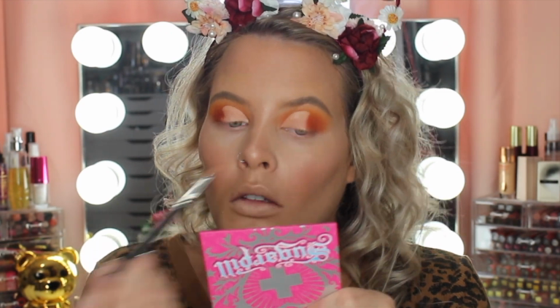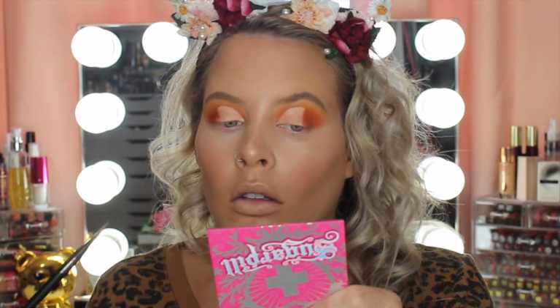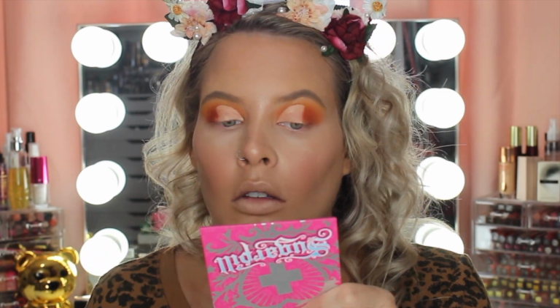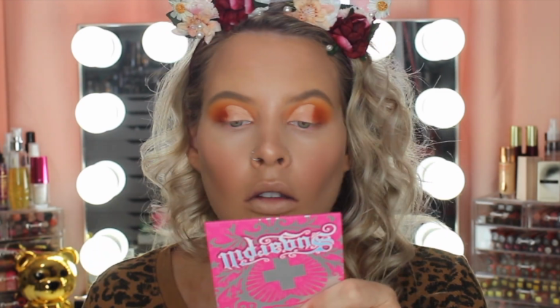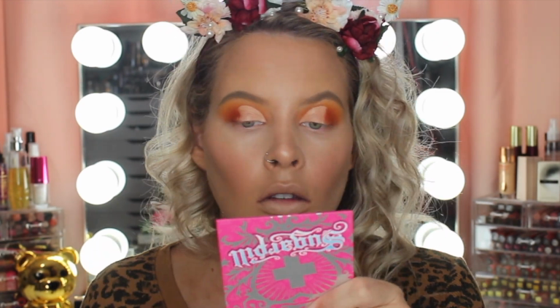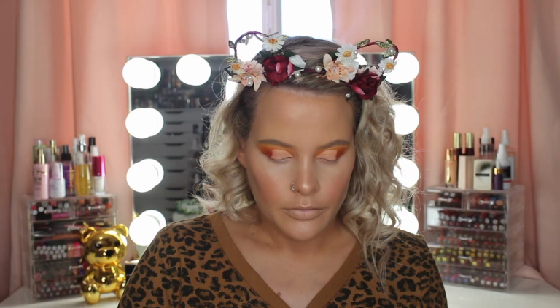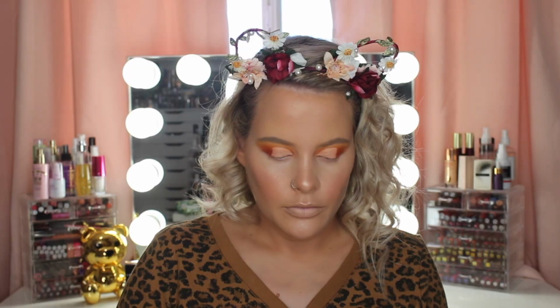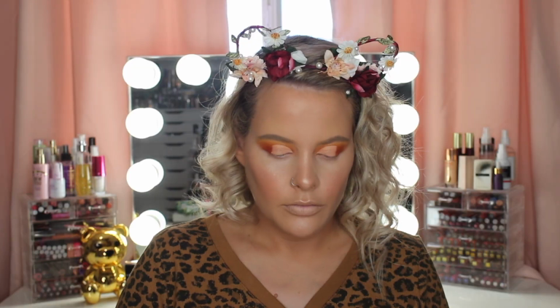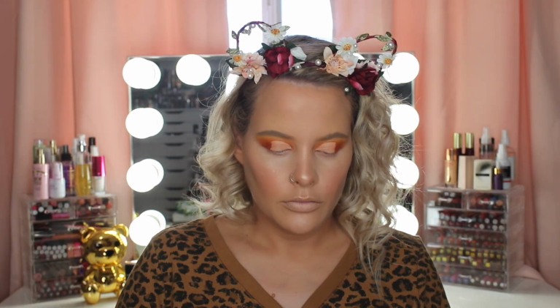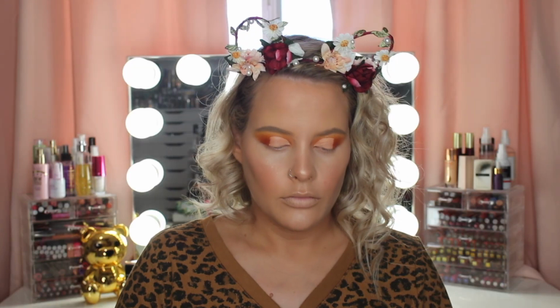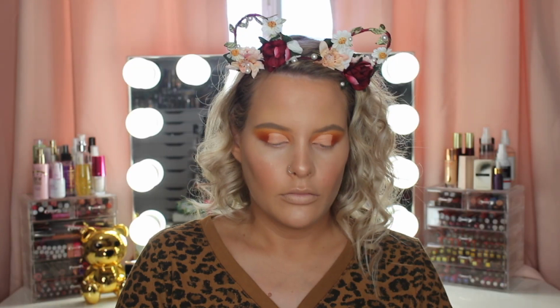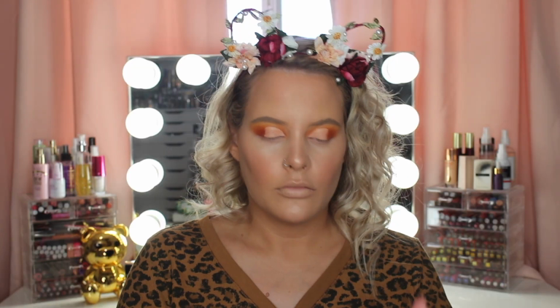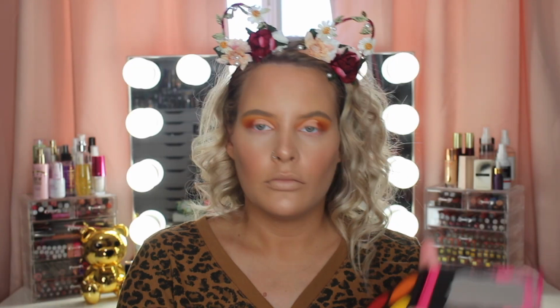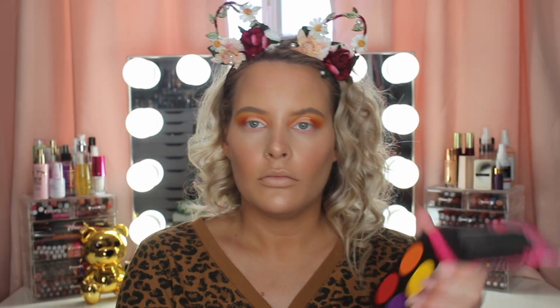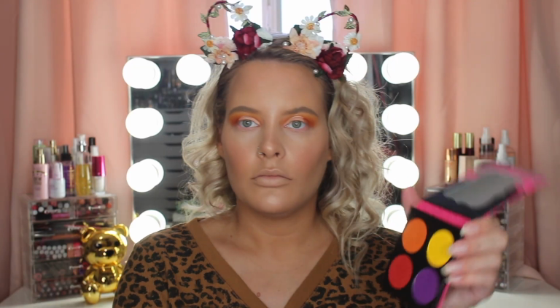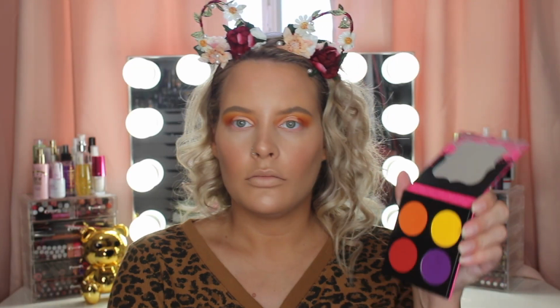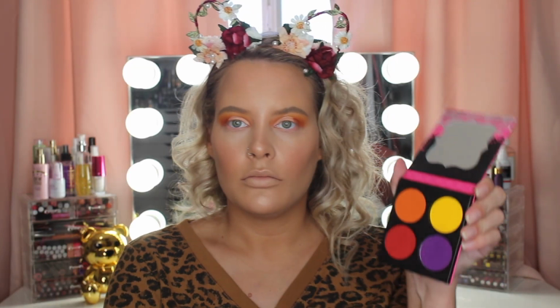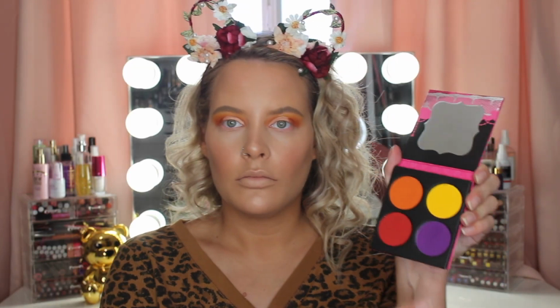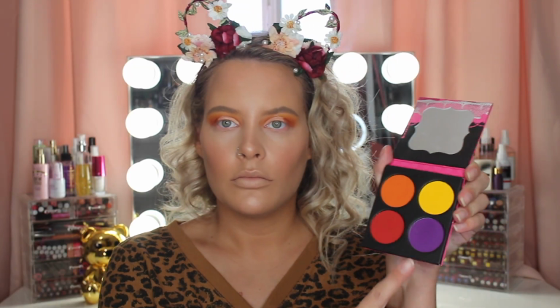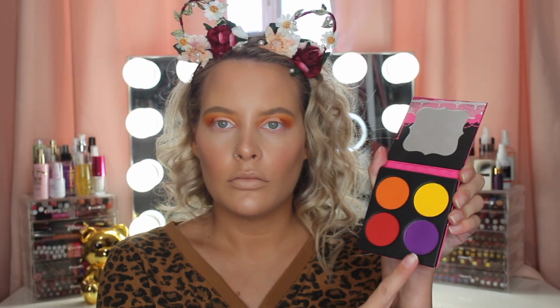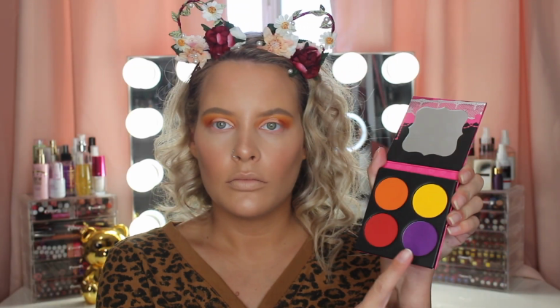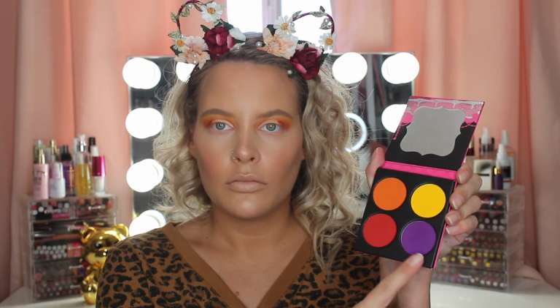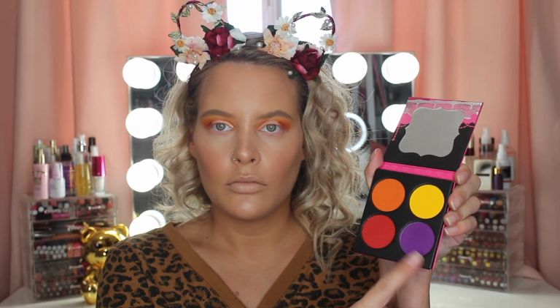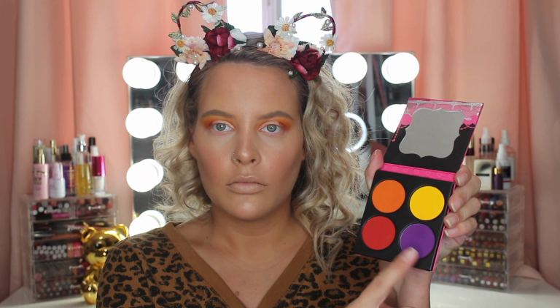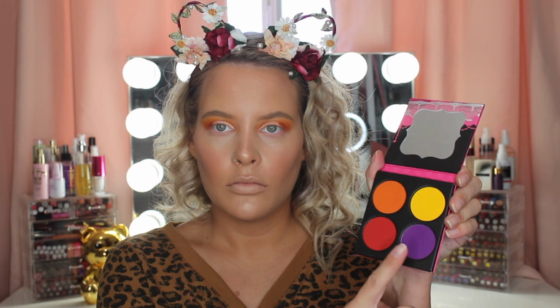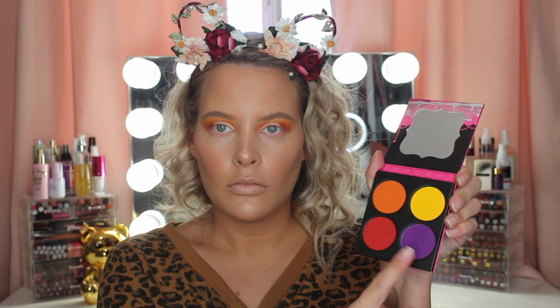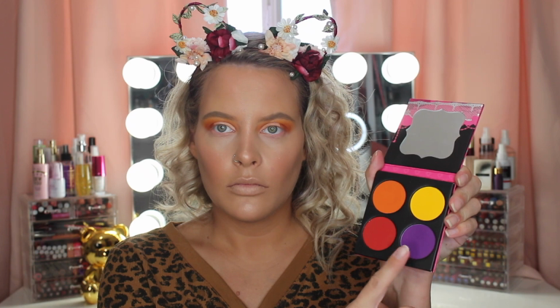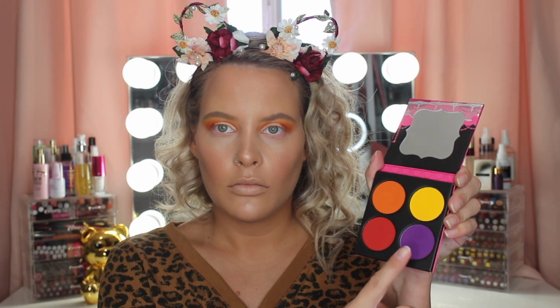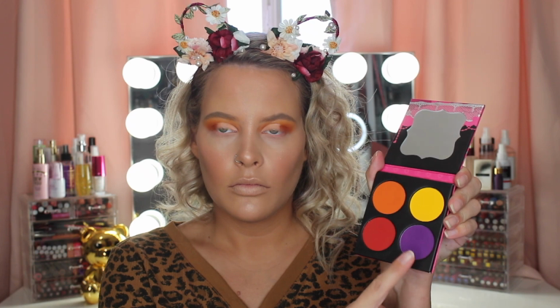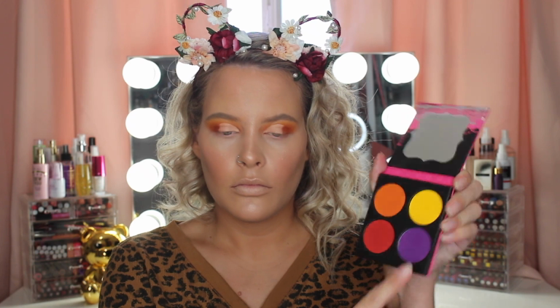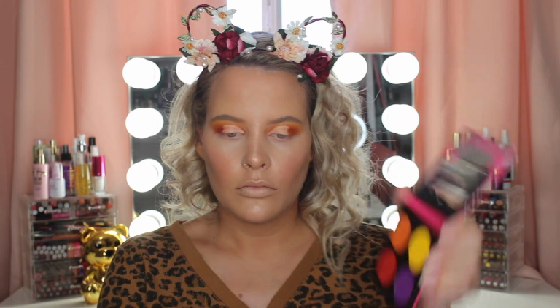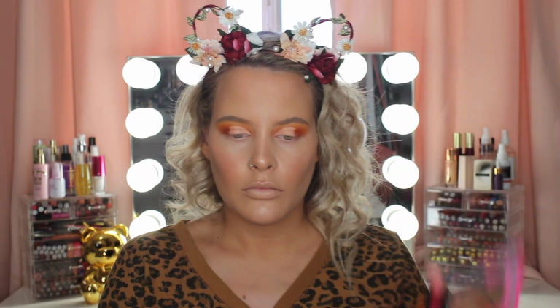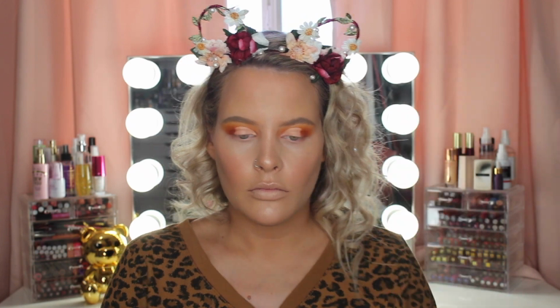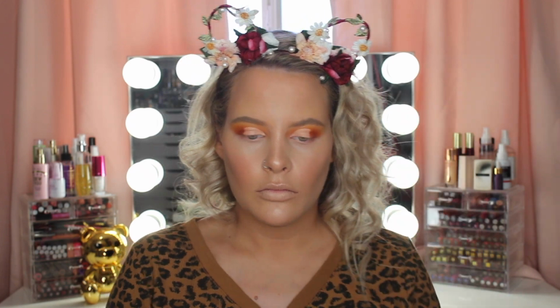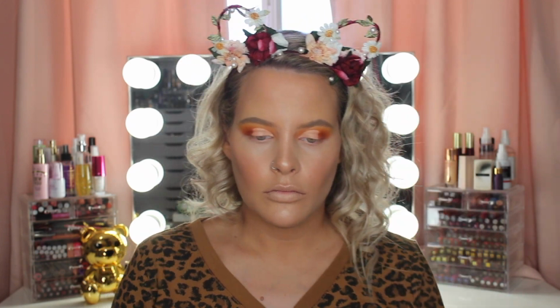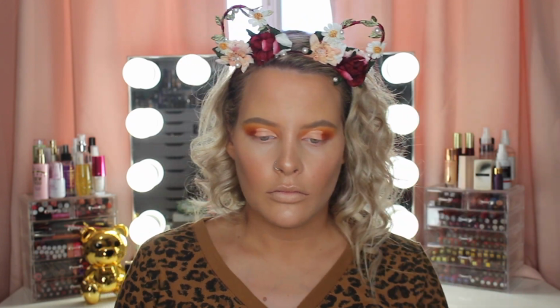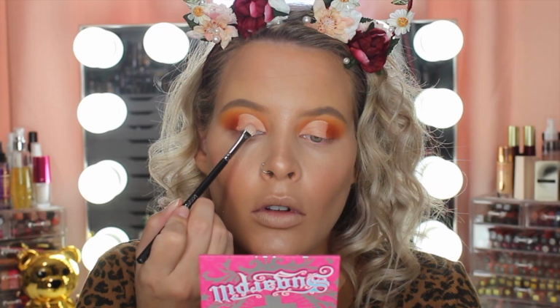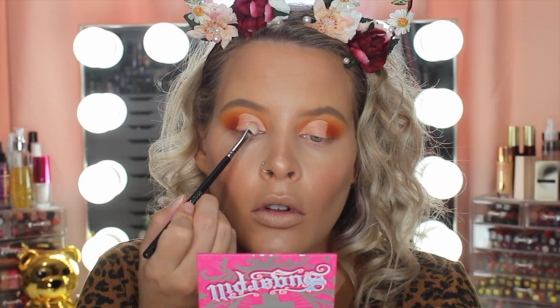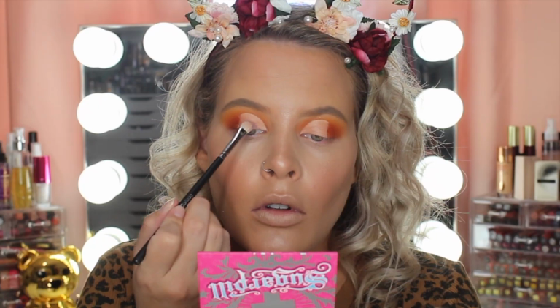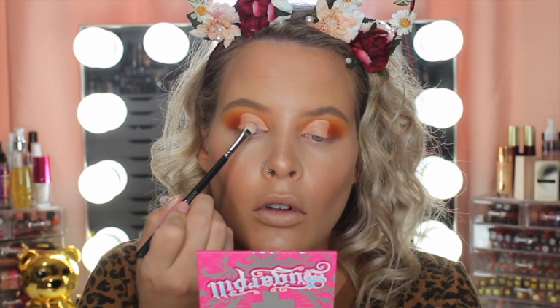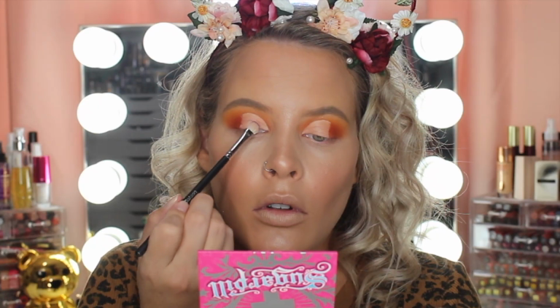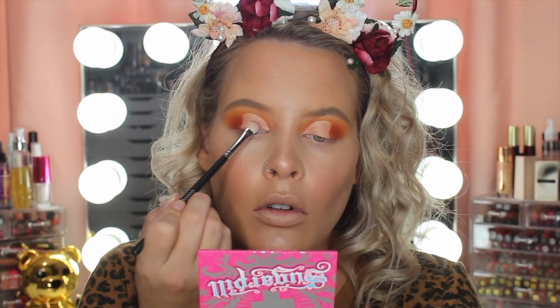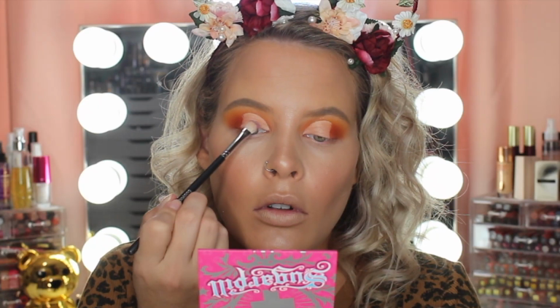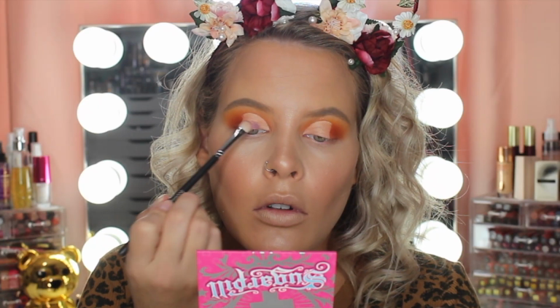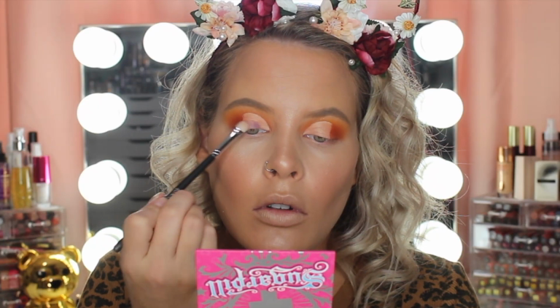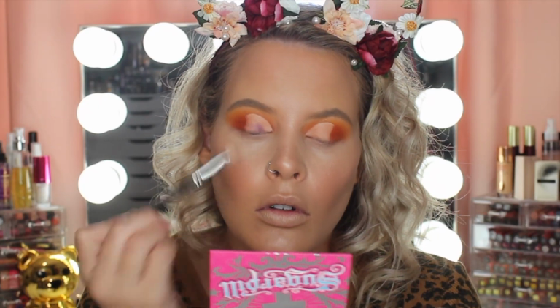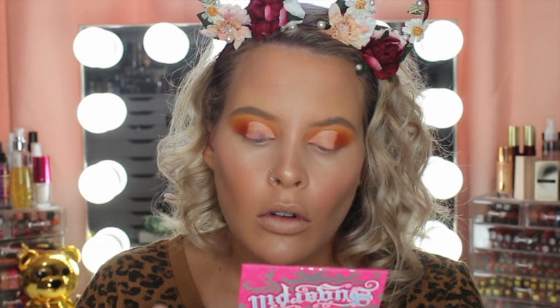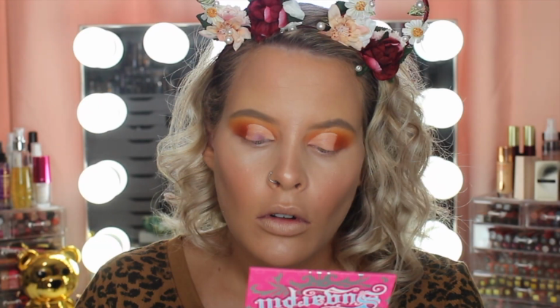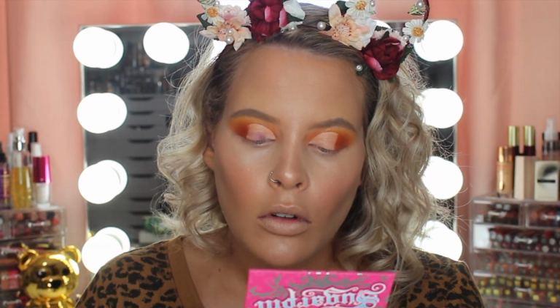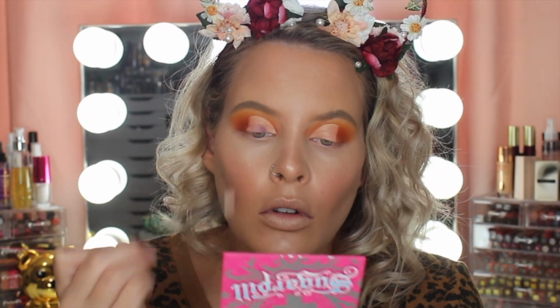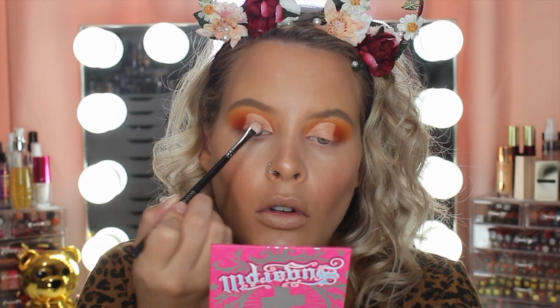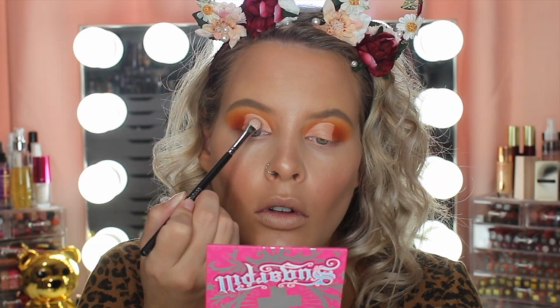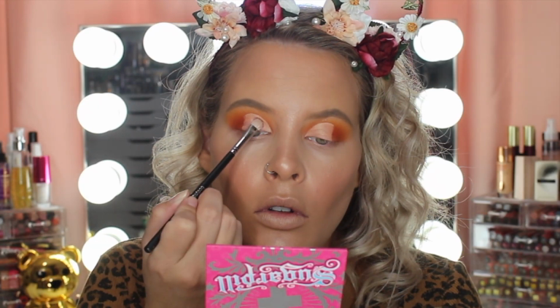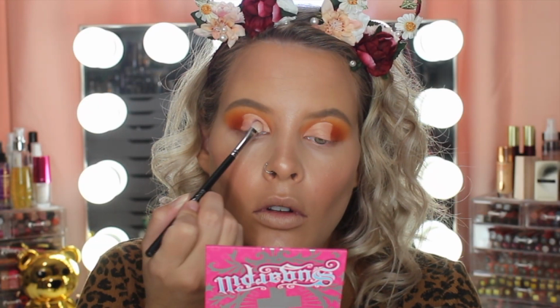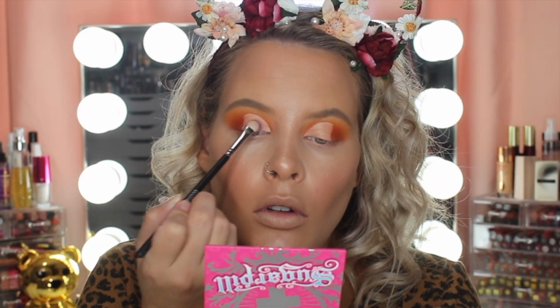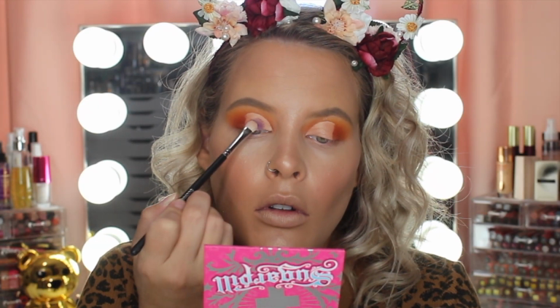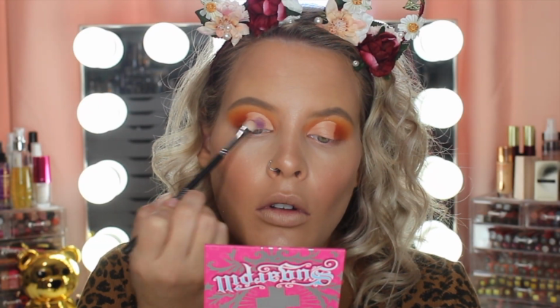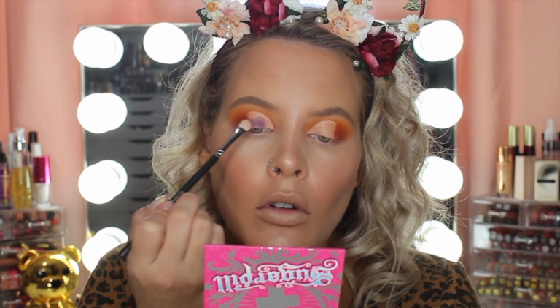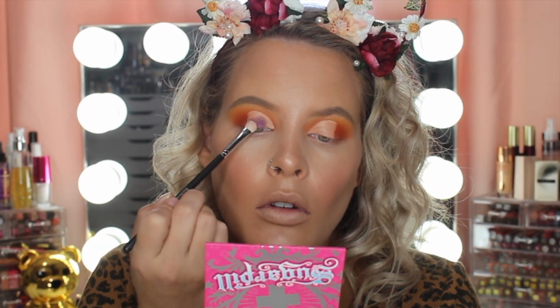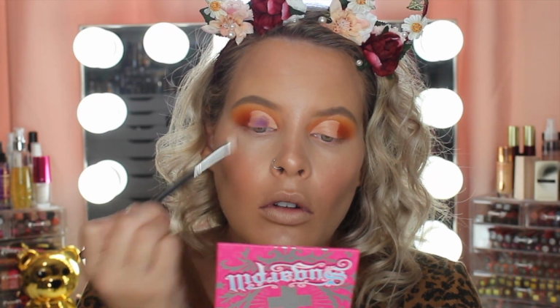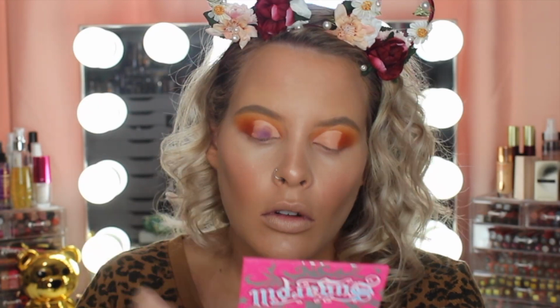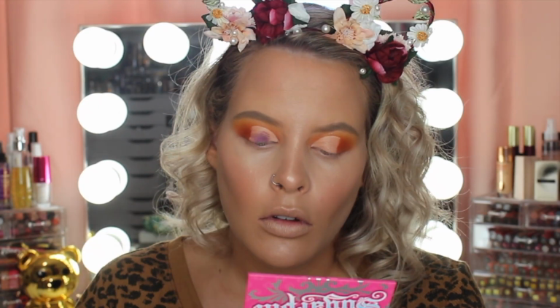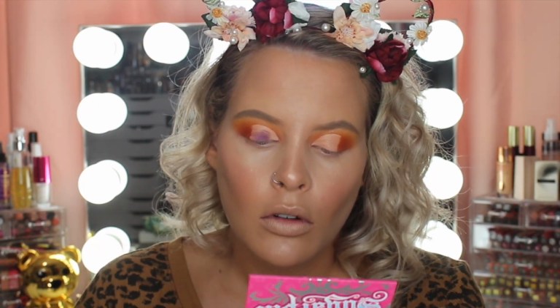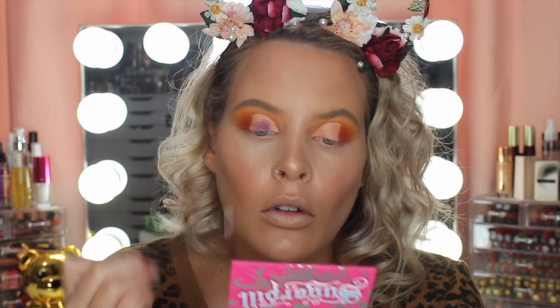Now I'm taking the shade called Poison Plum from the Sugarpill palette and I'm just going to be packing that everywhere that I put the P. Louise base.